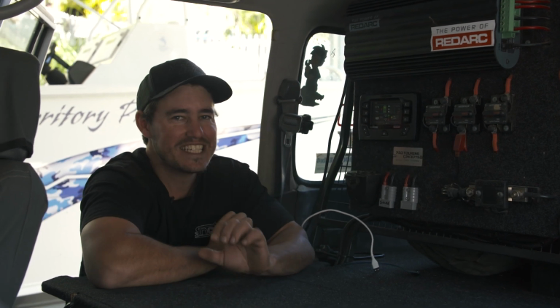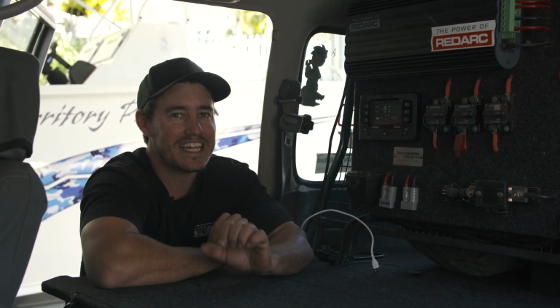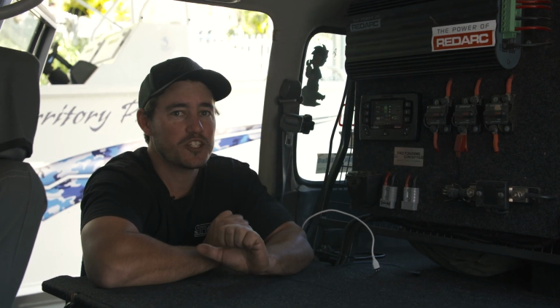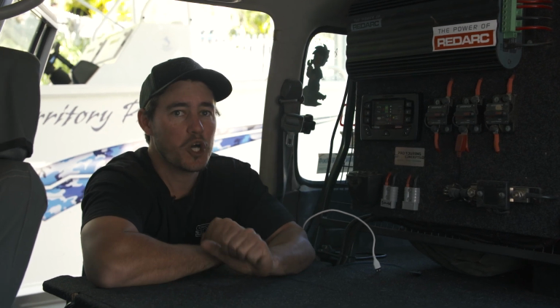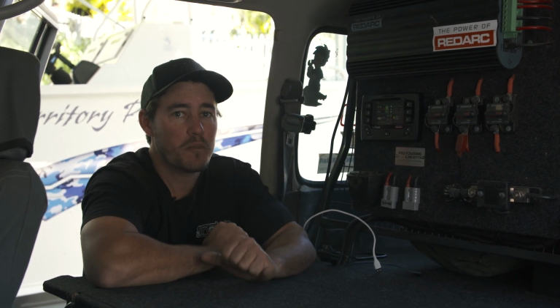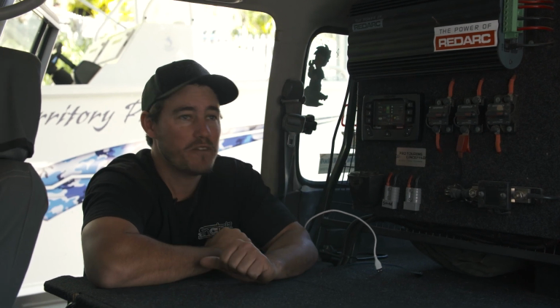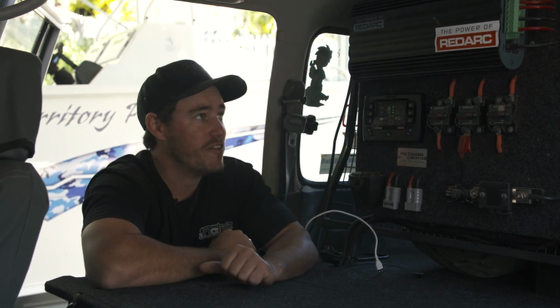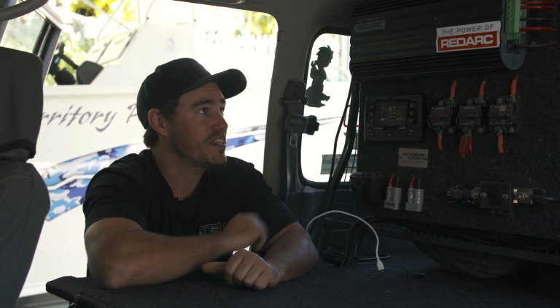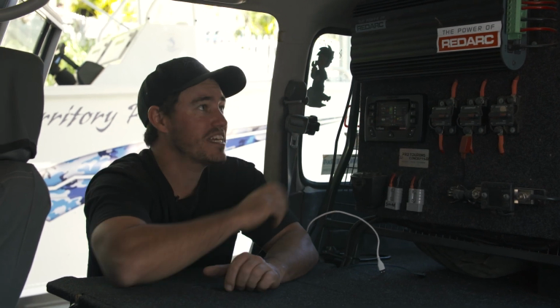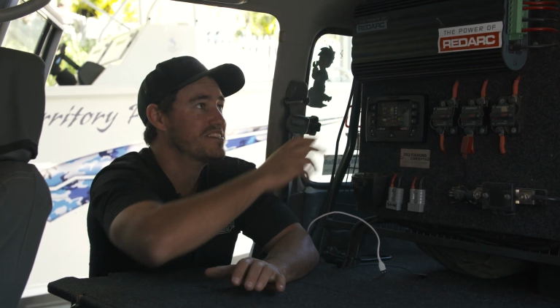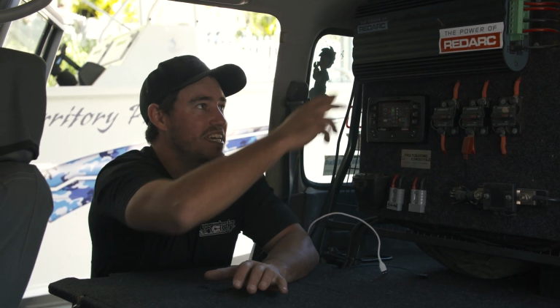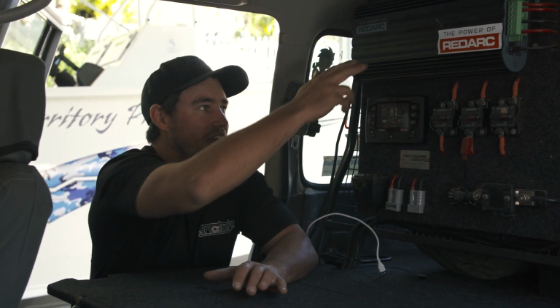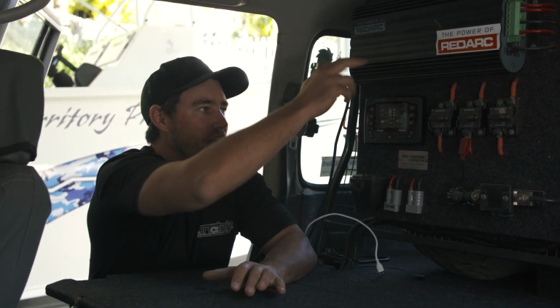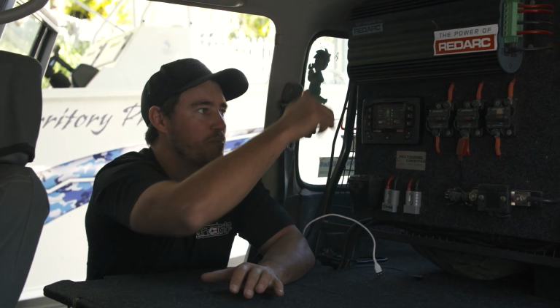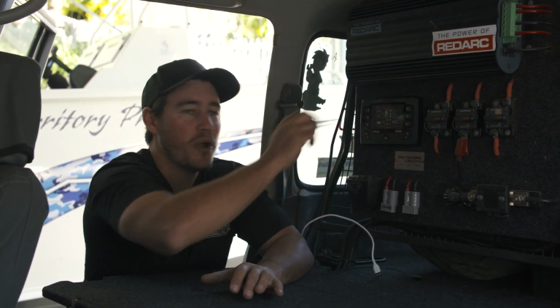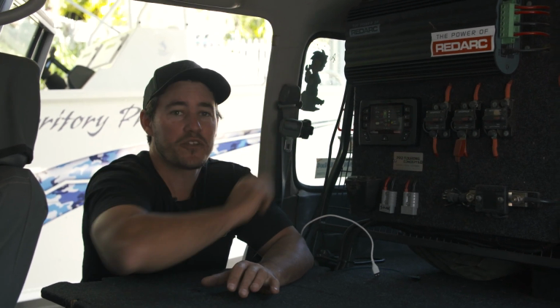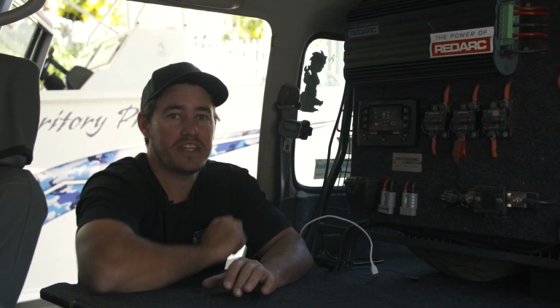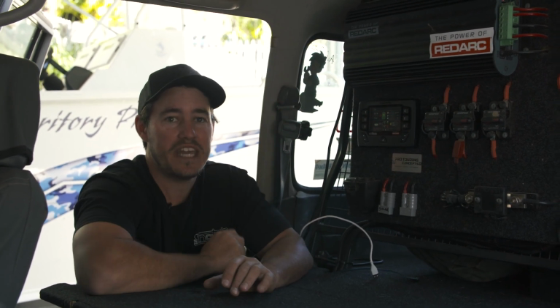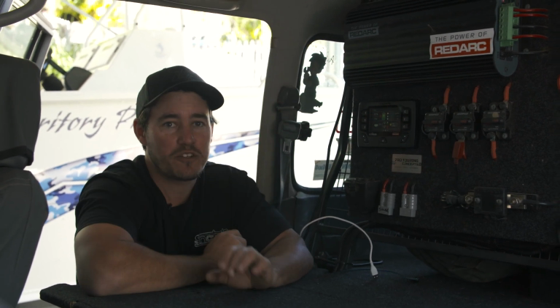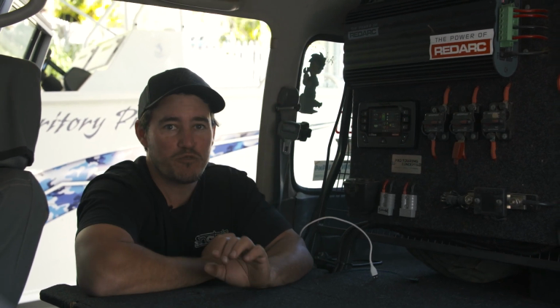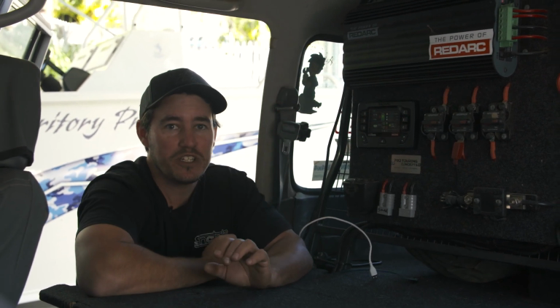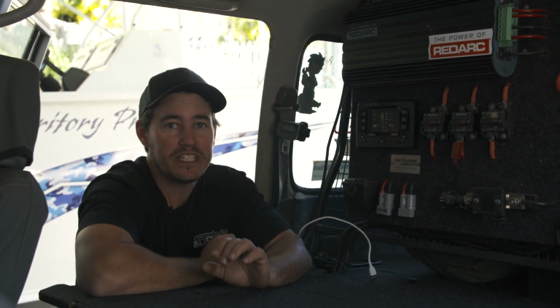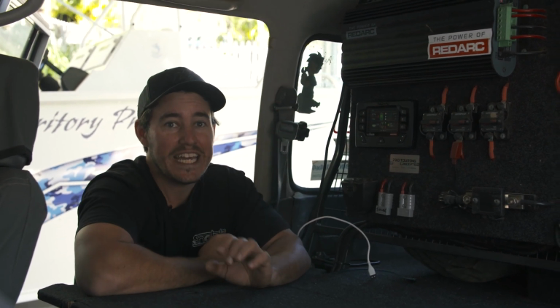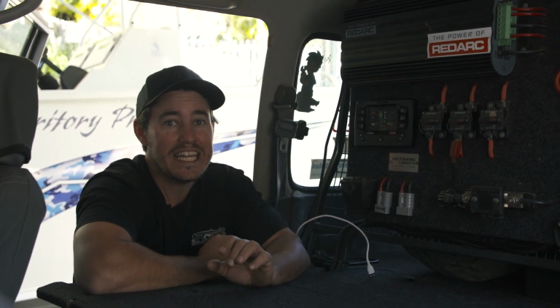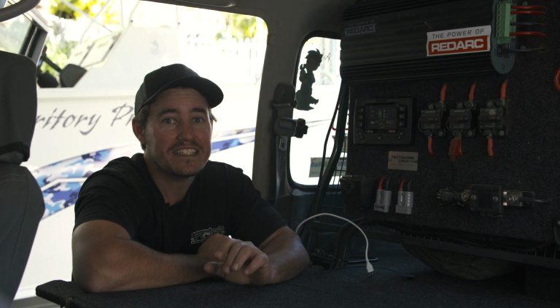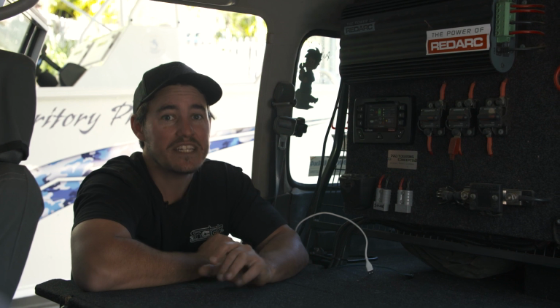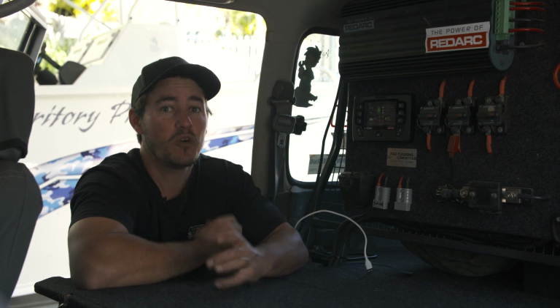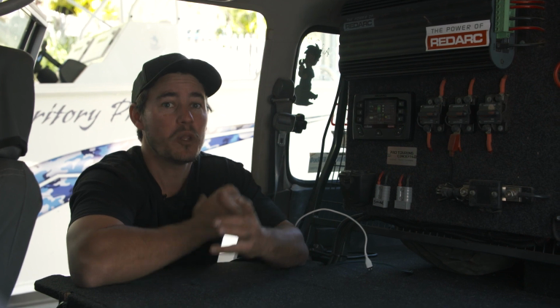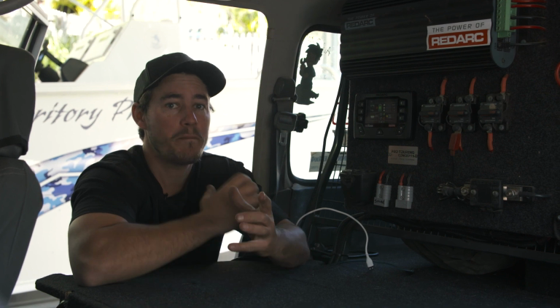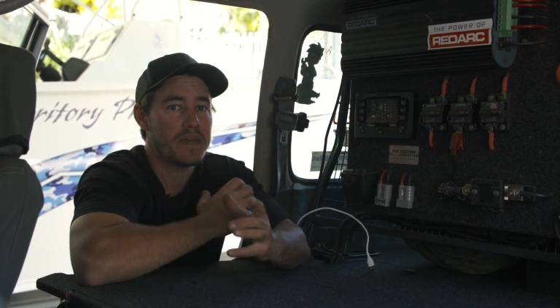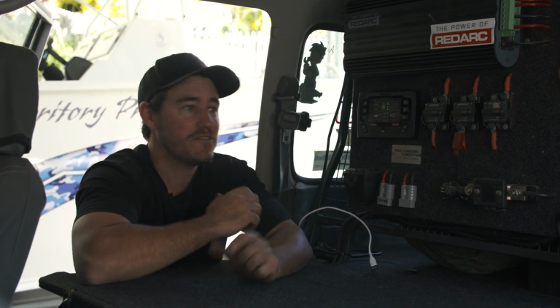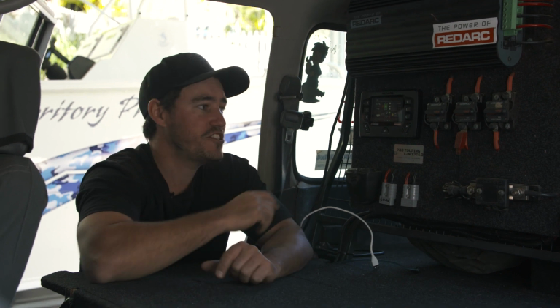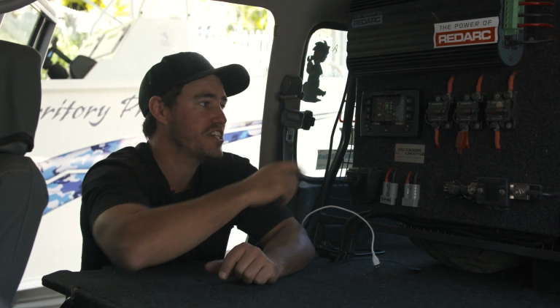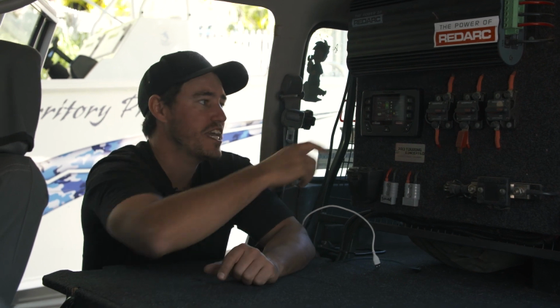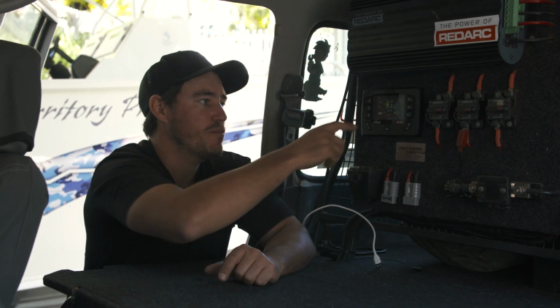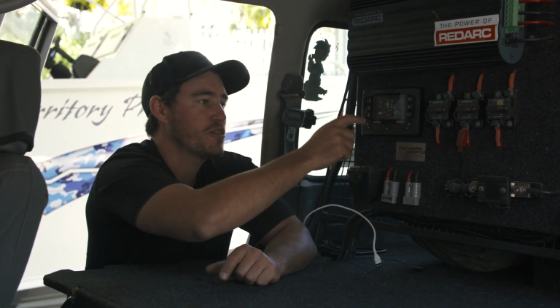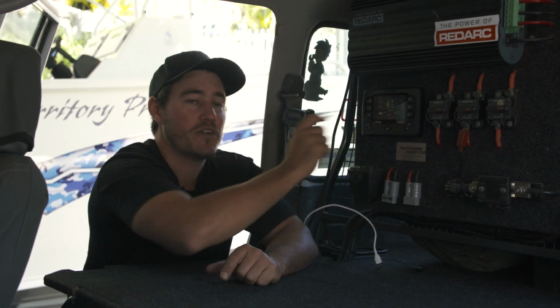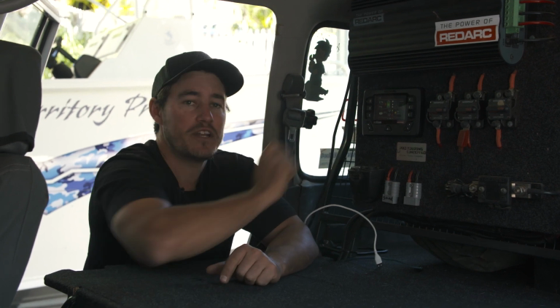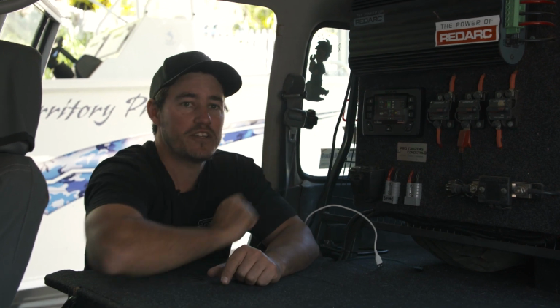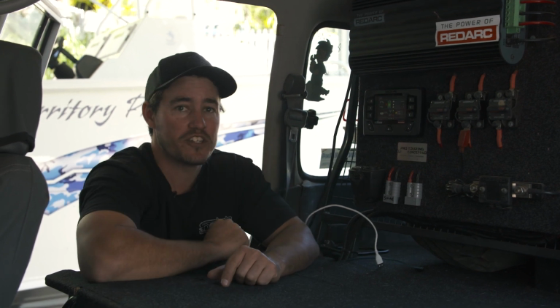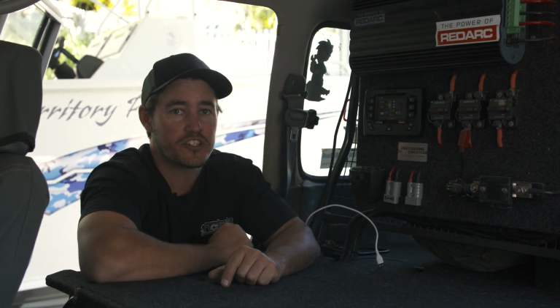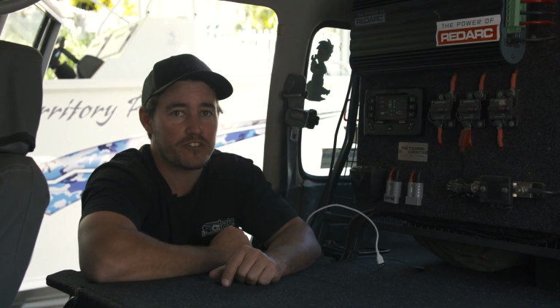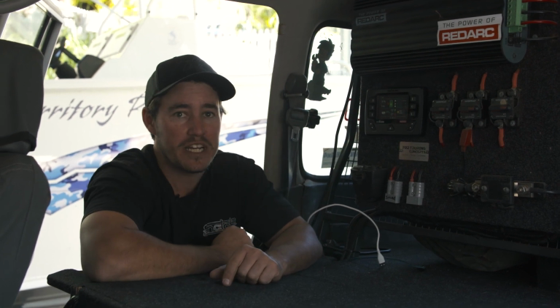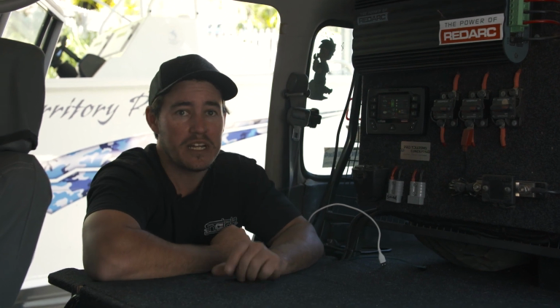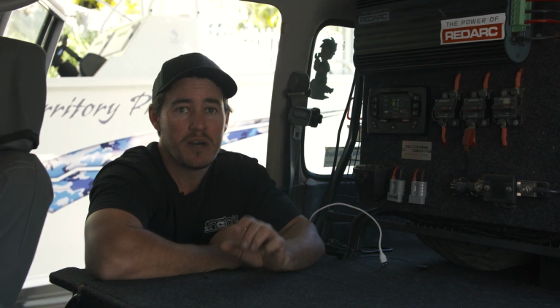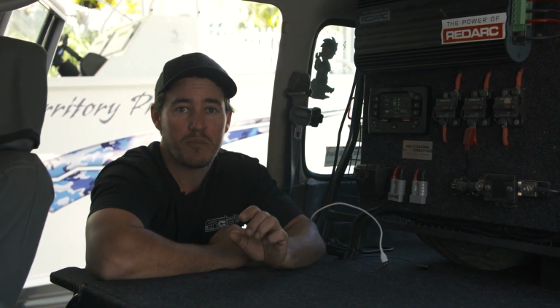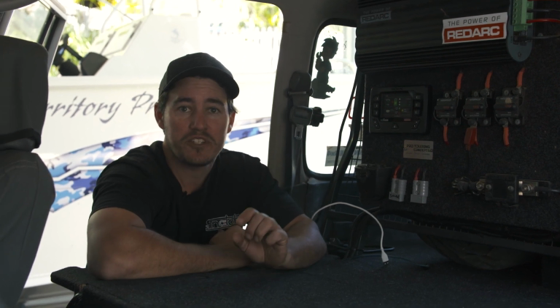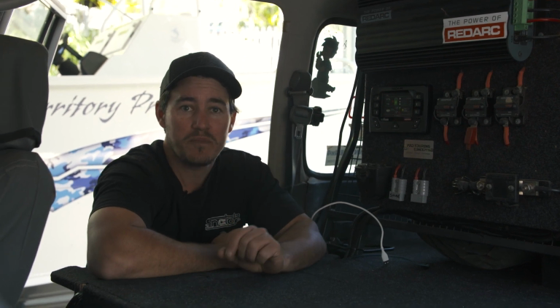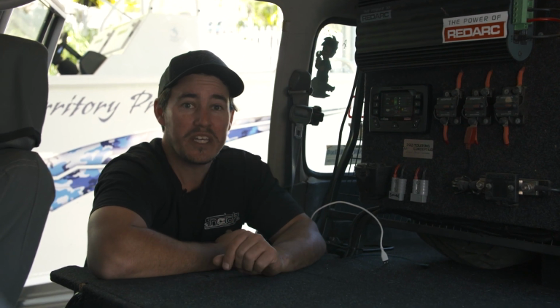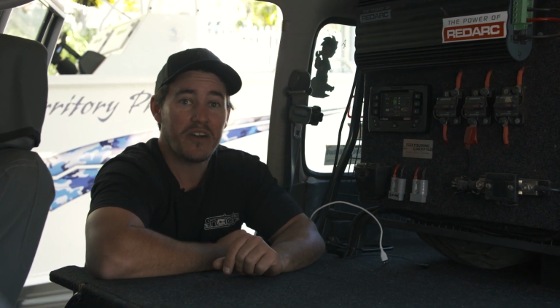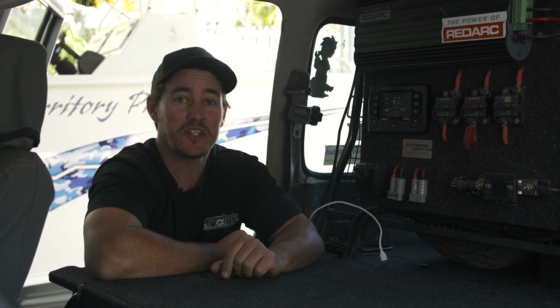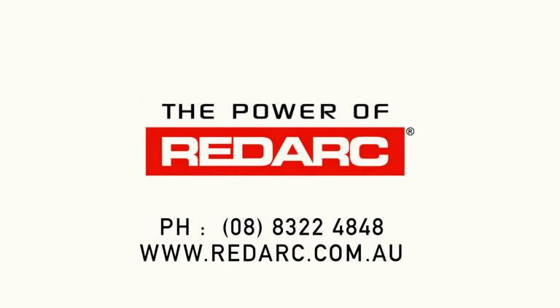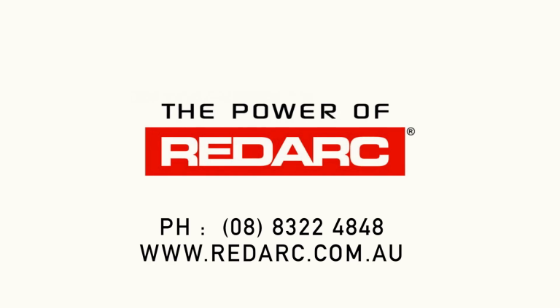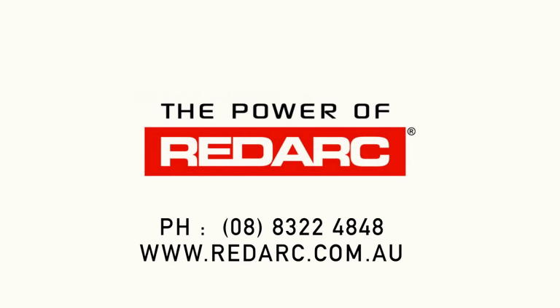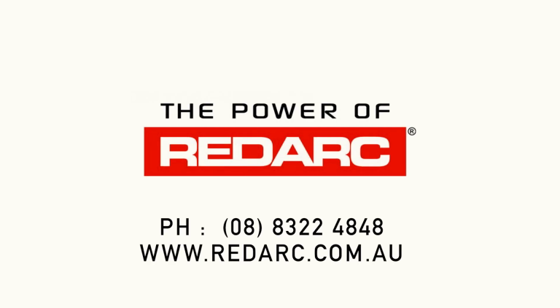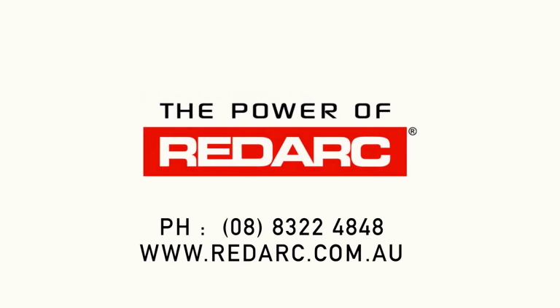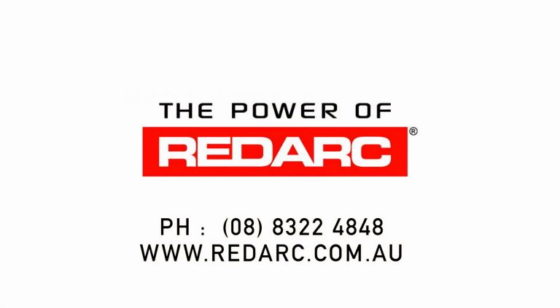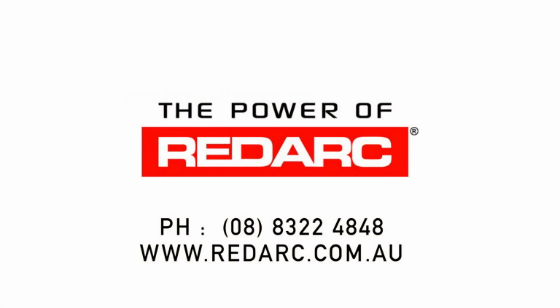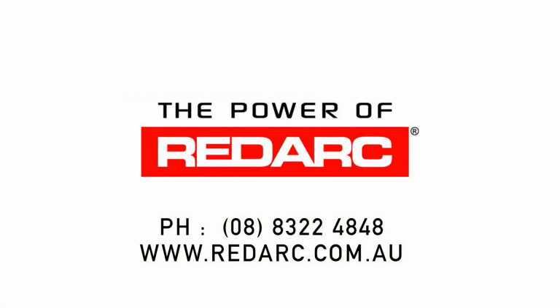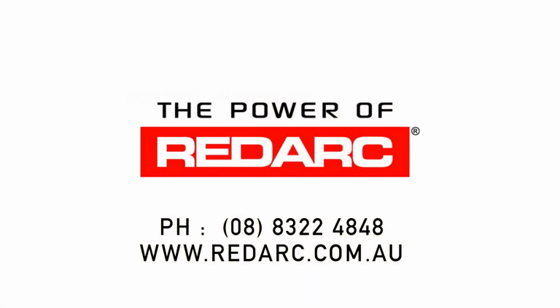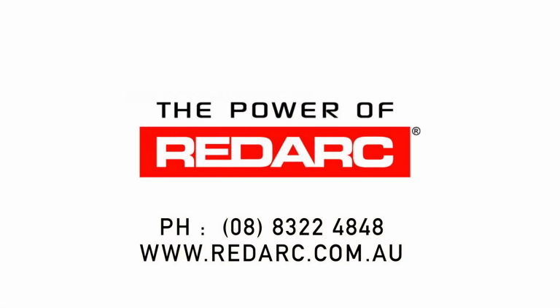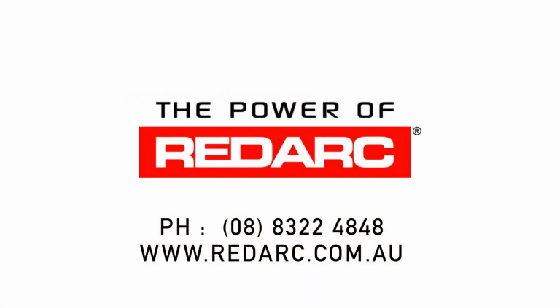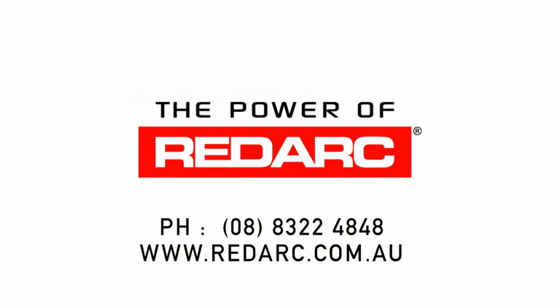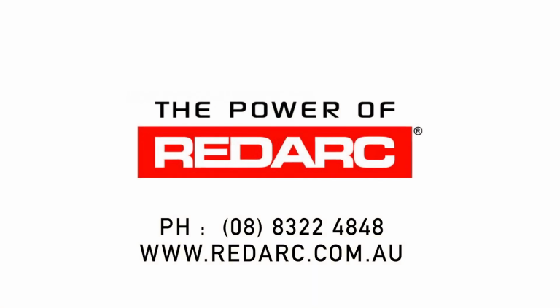Stay on top of everything and see how they both connect really easily, and all the benefits you get with the Red Vision screen, by simply going to redarc.com.au.